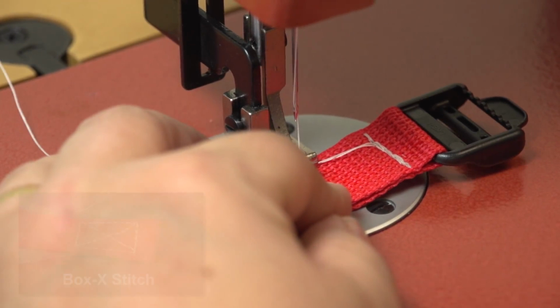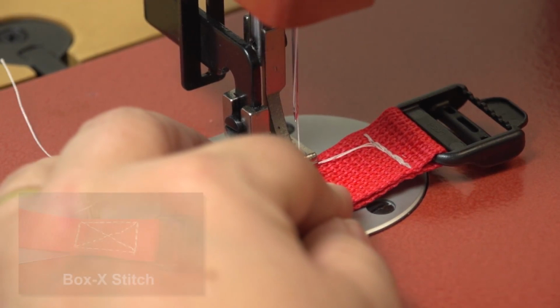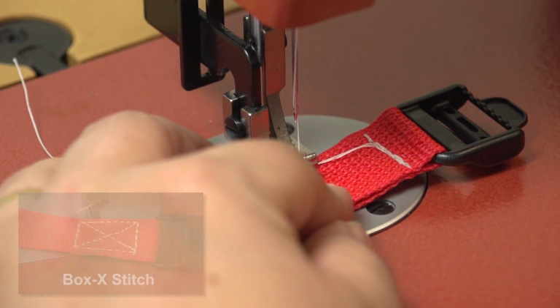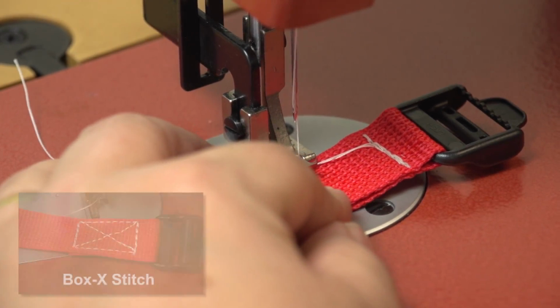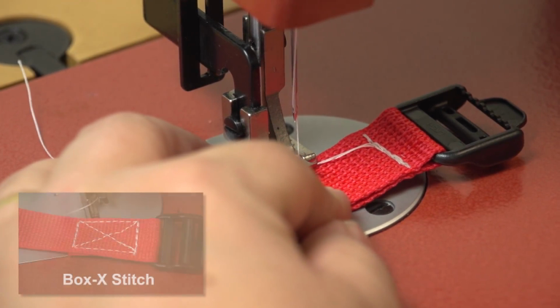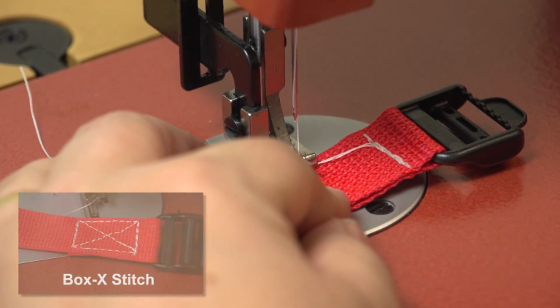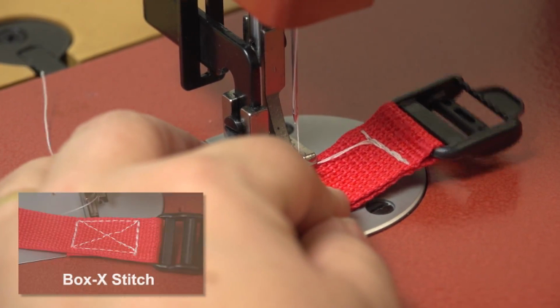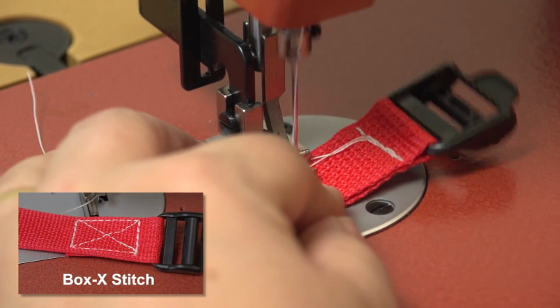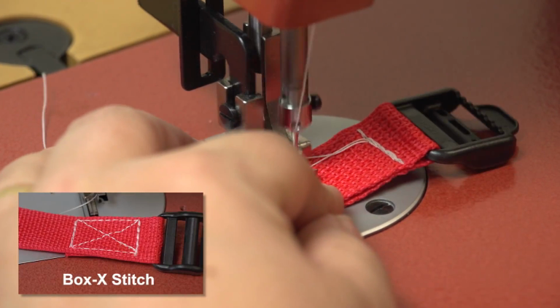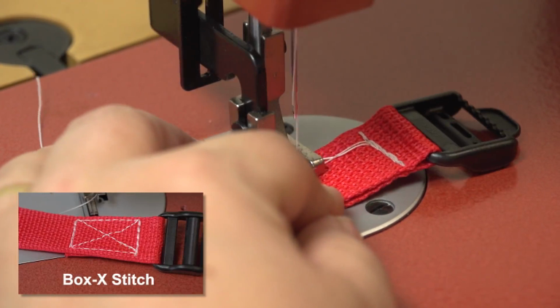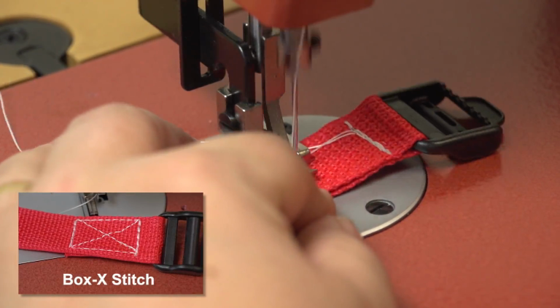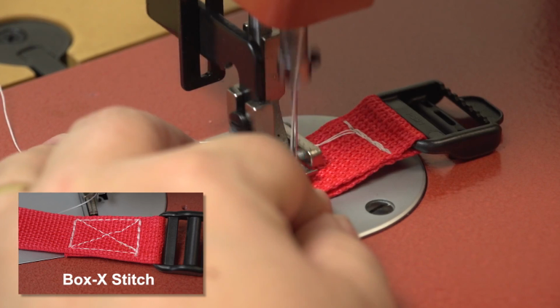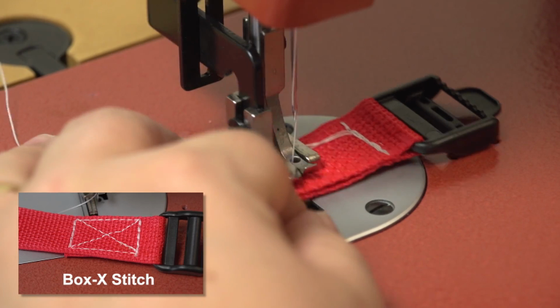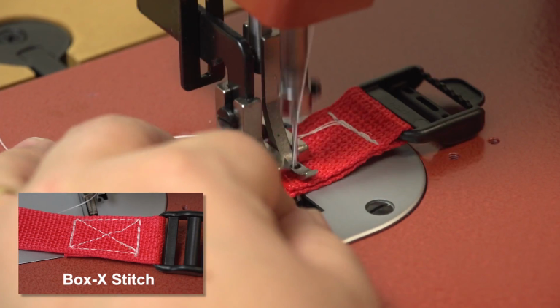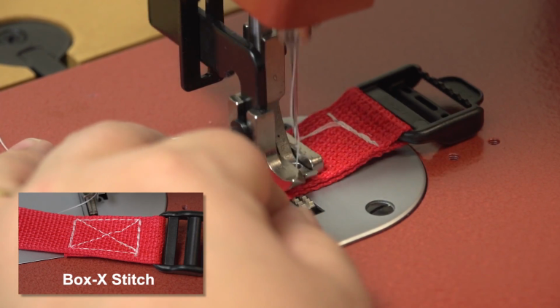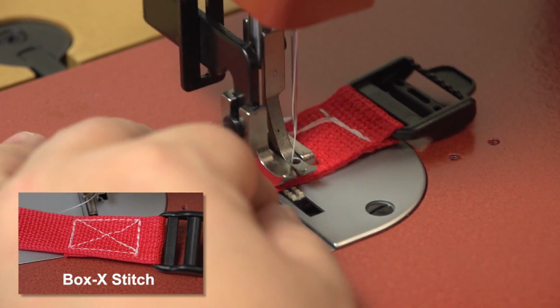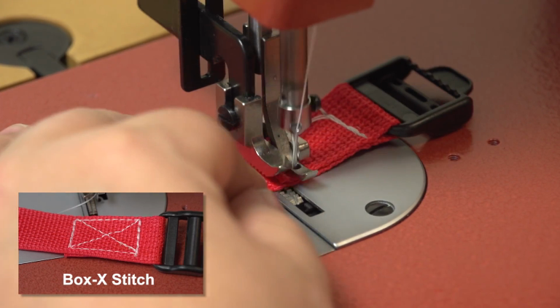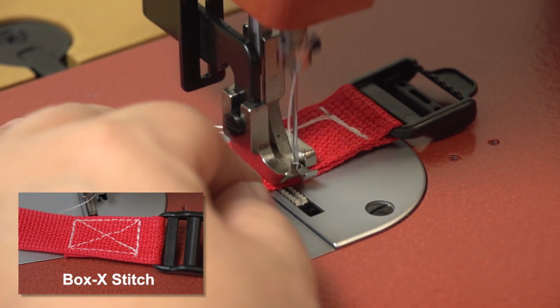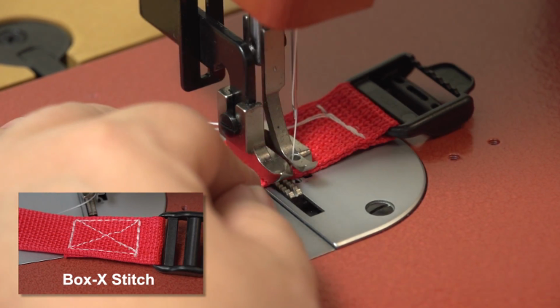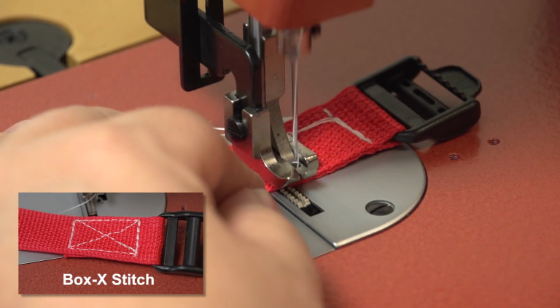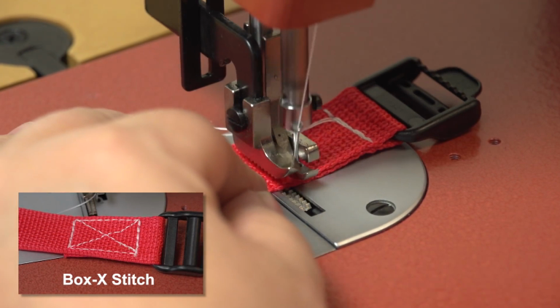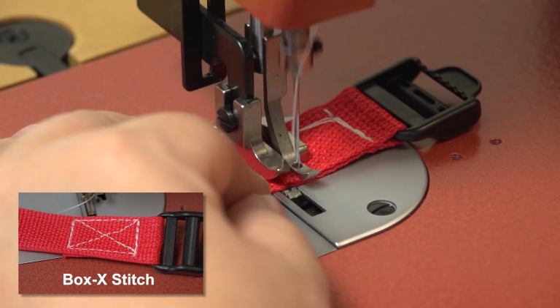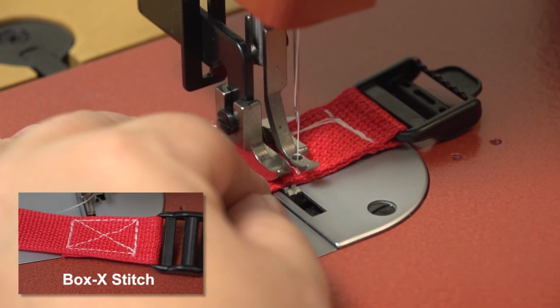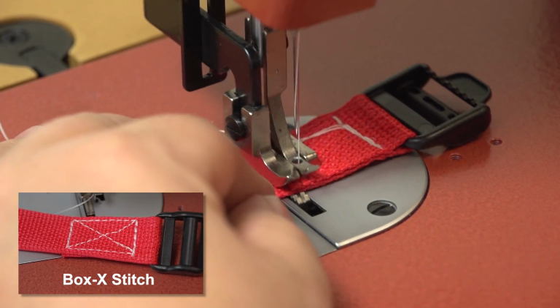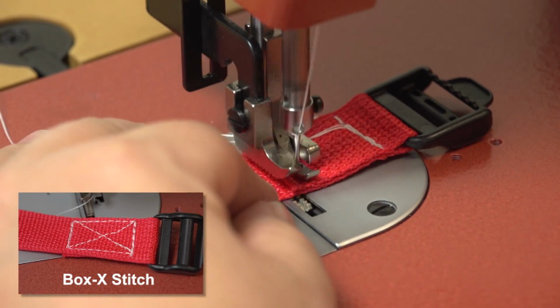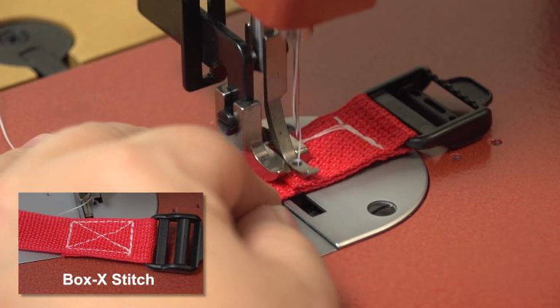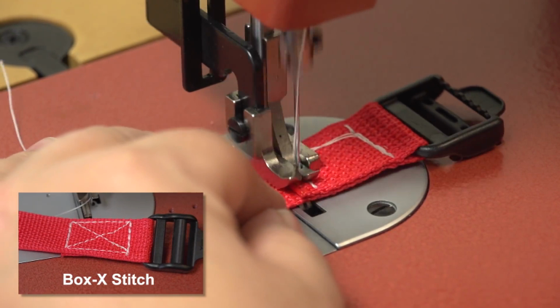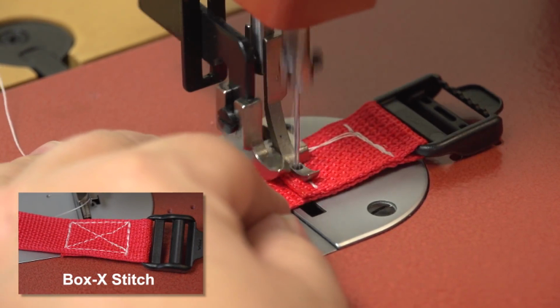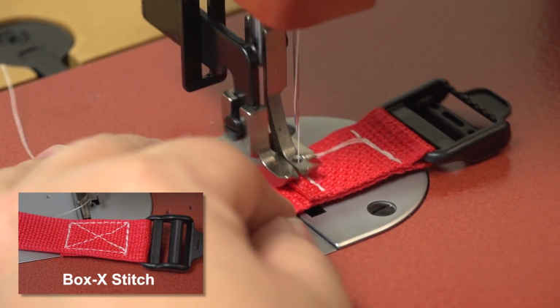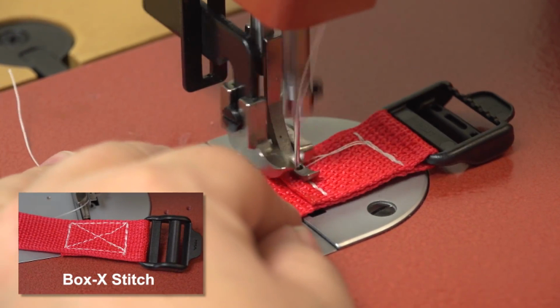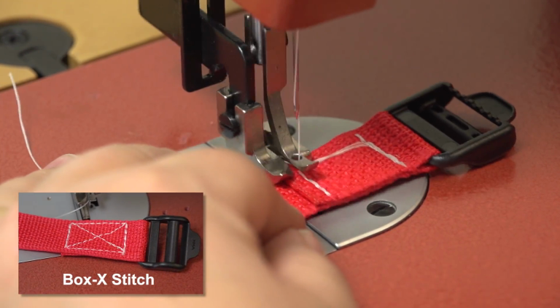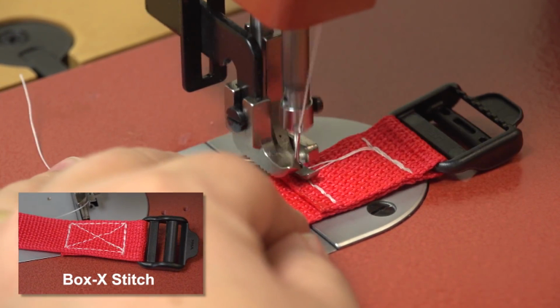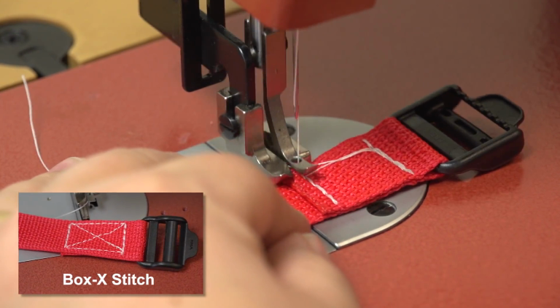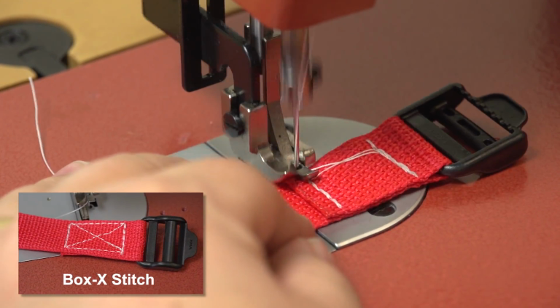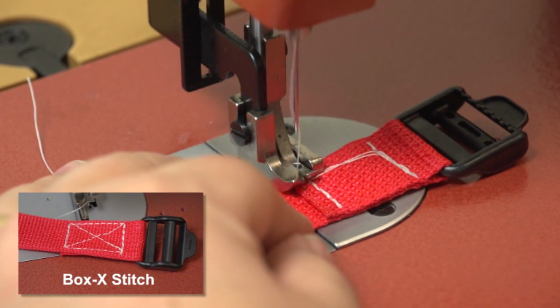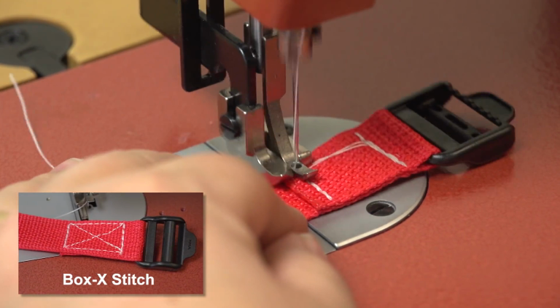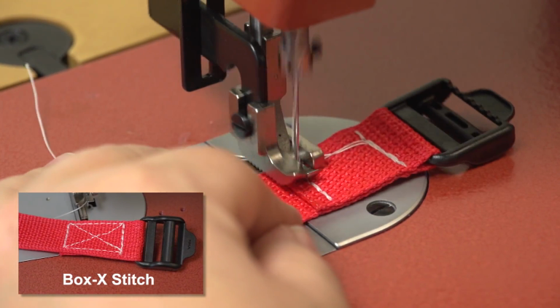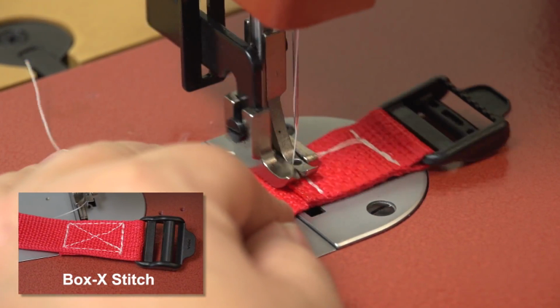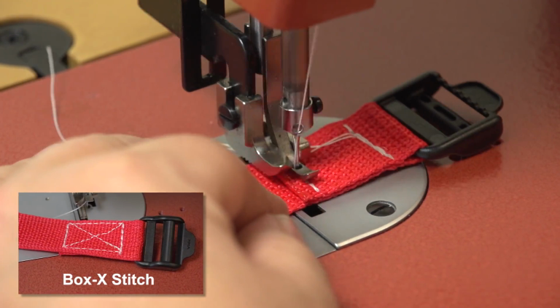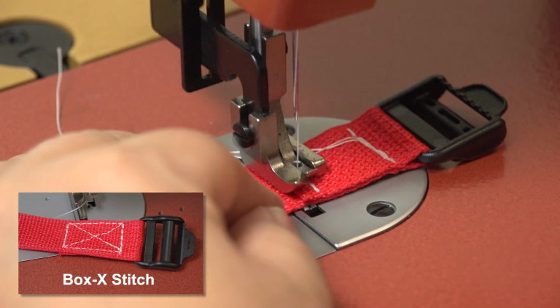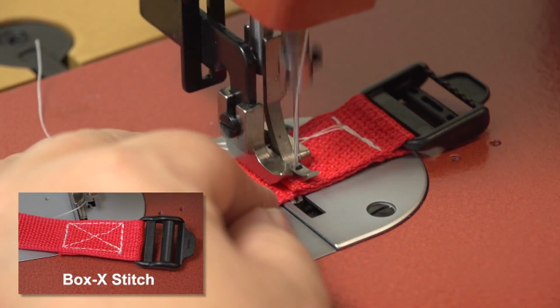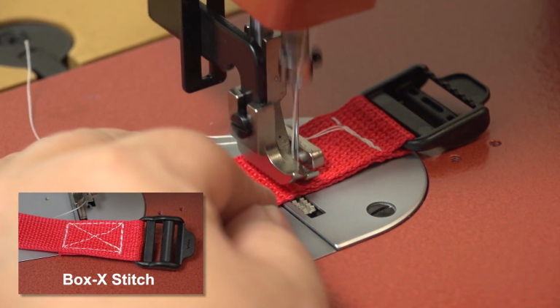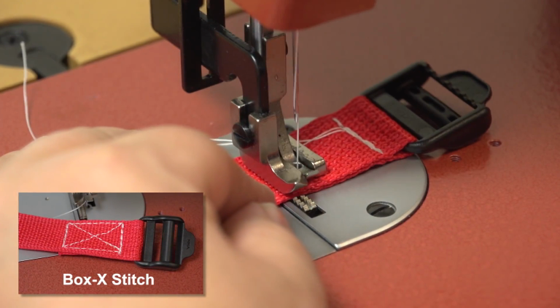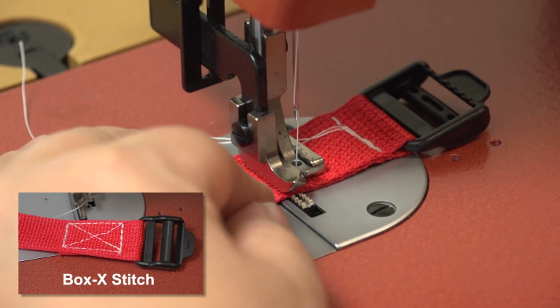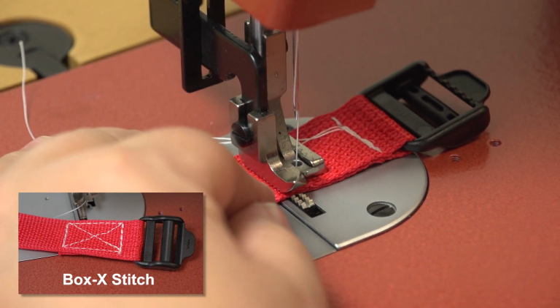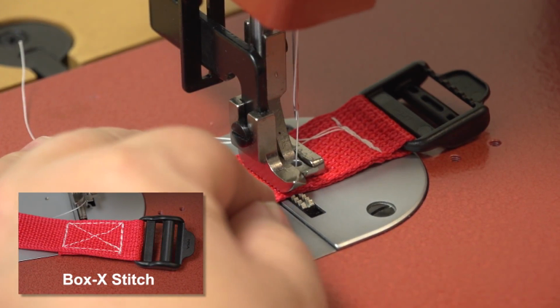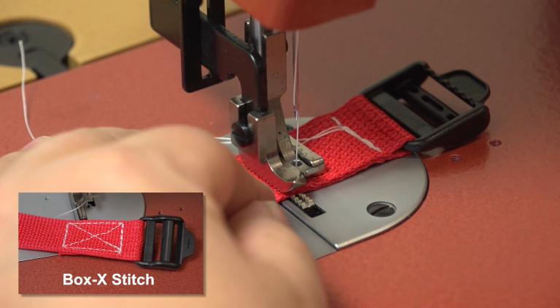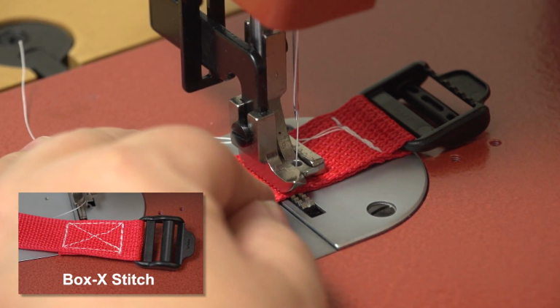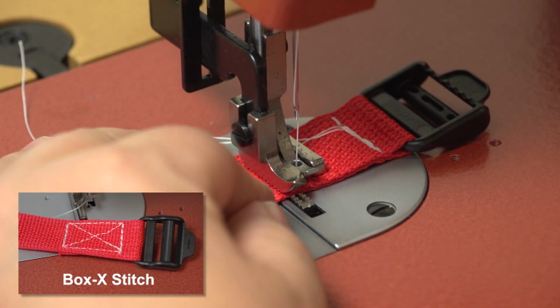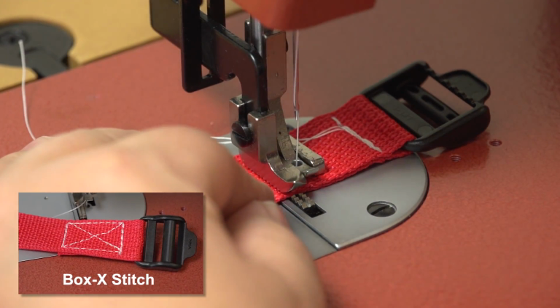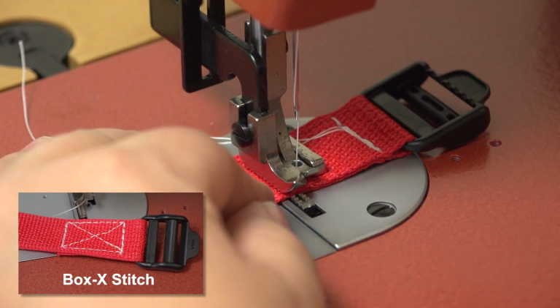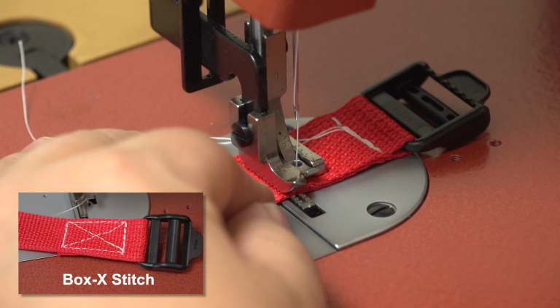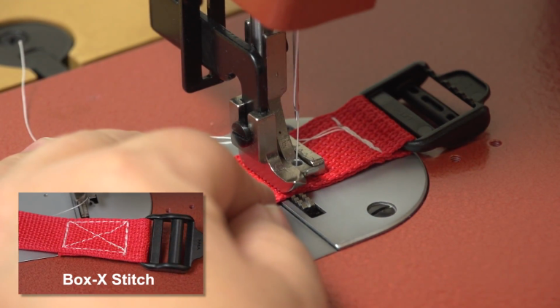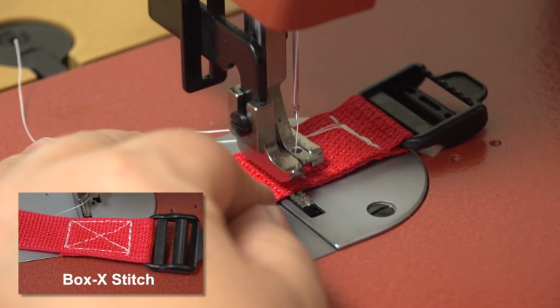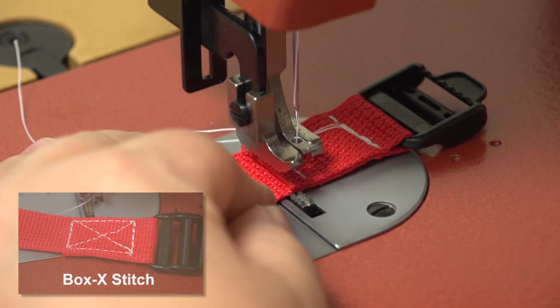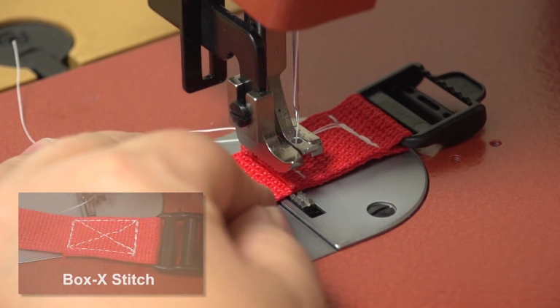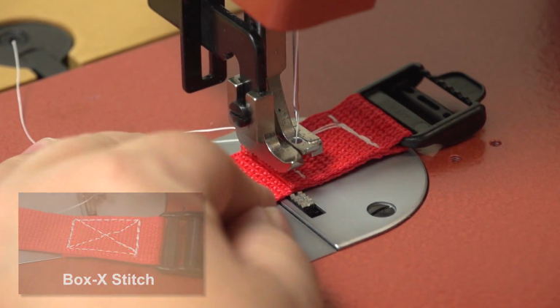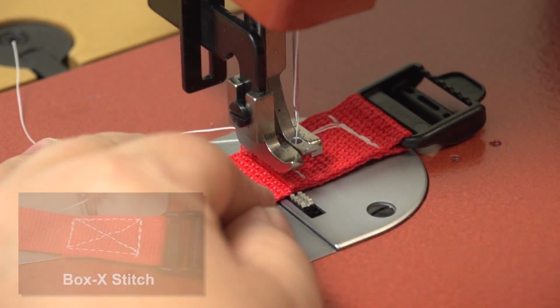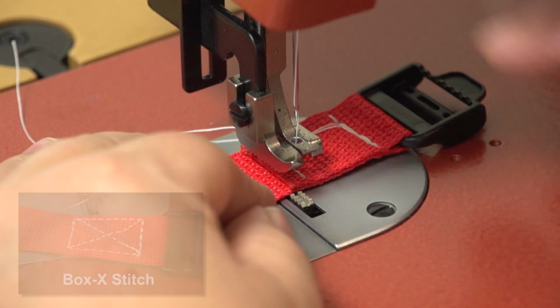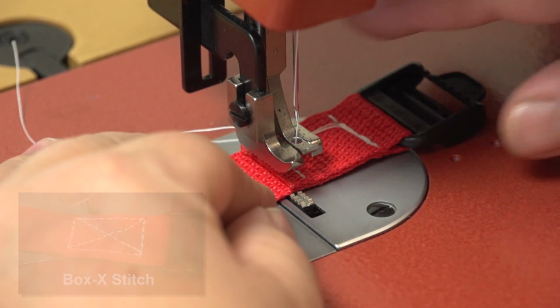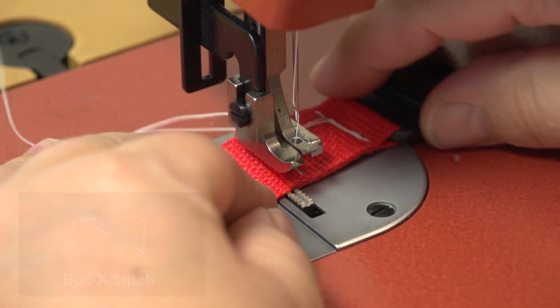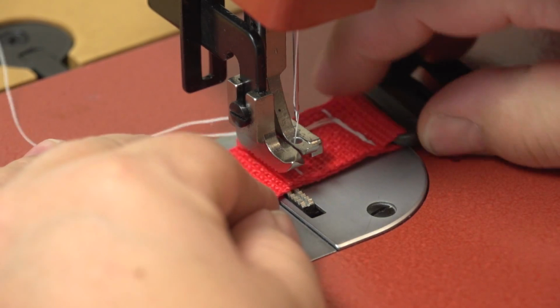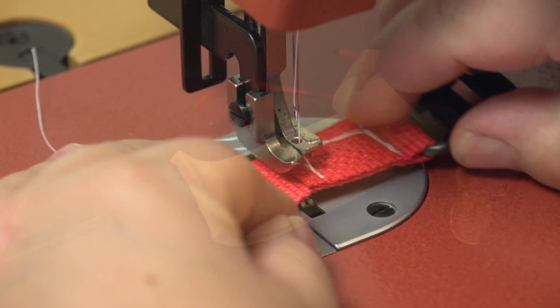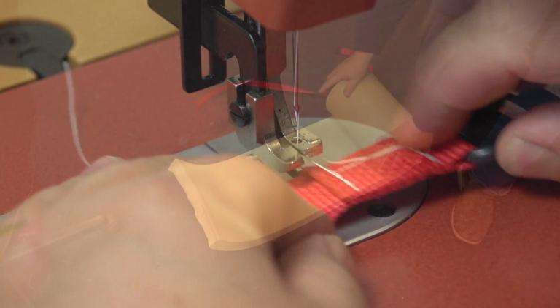A Box X stitch is often used to sew webbing for applications that may be used under high loads.